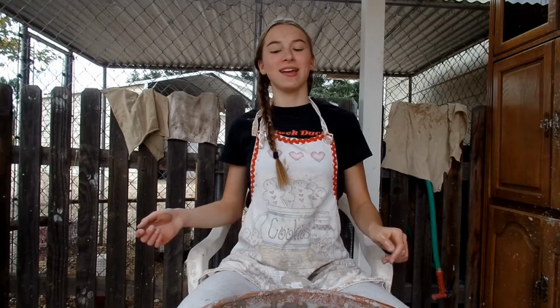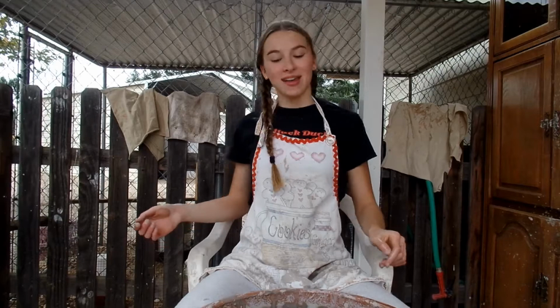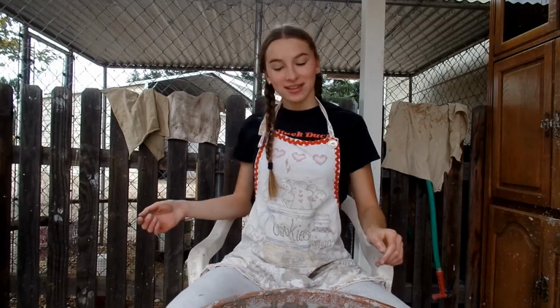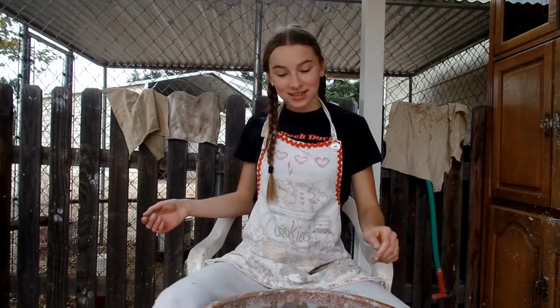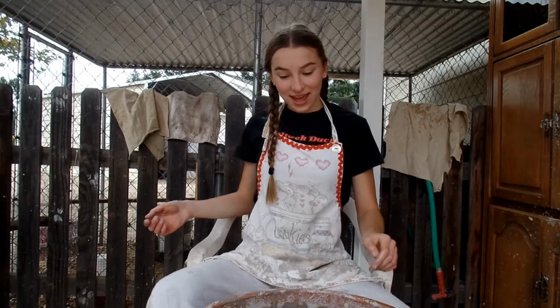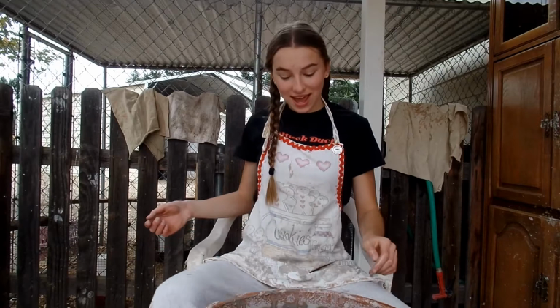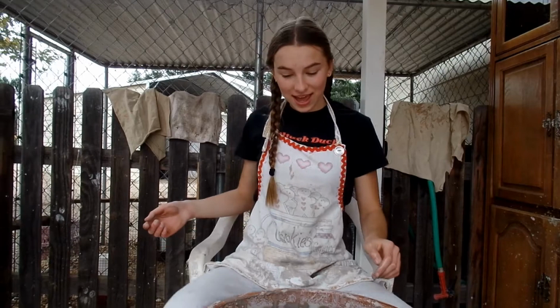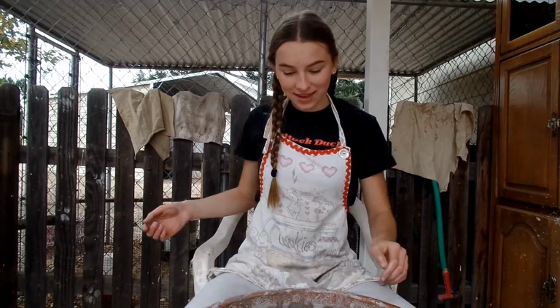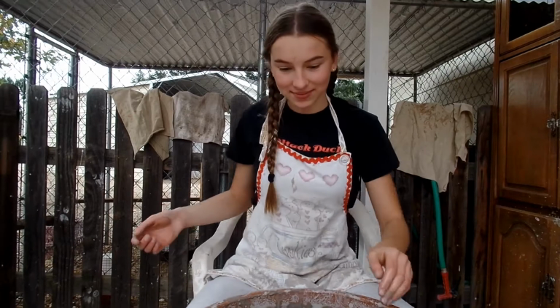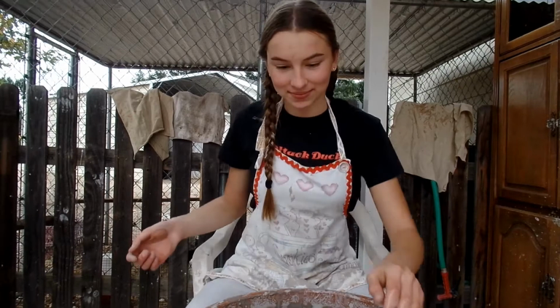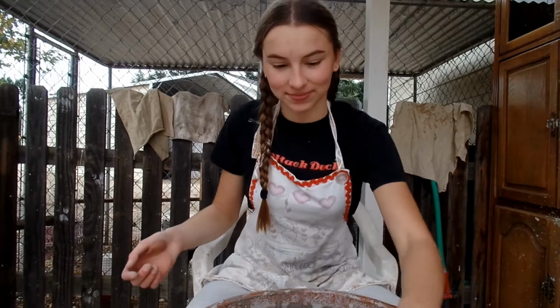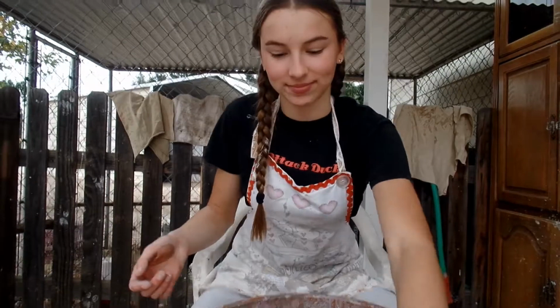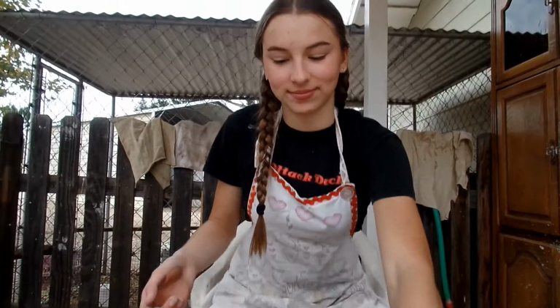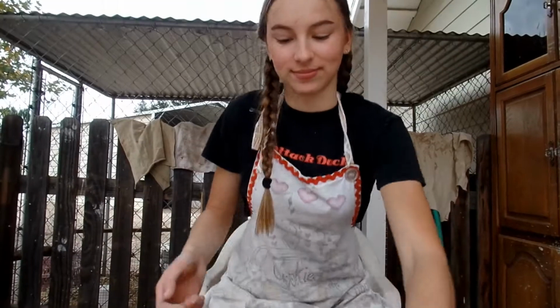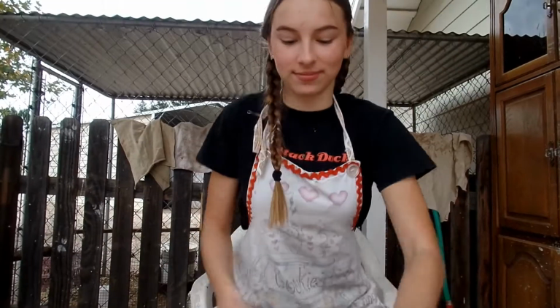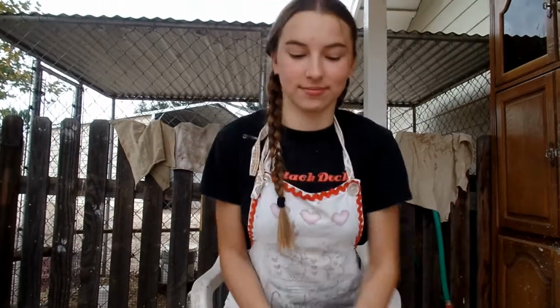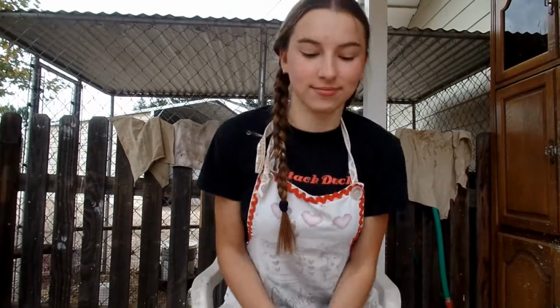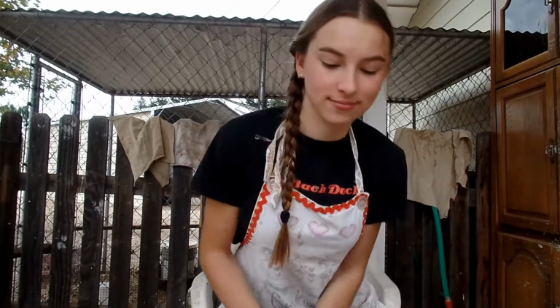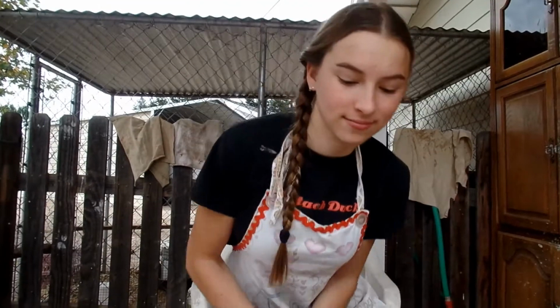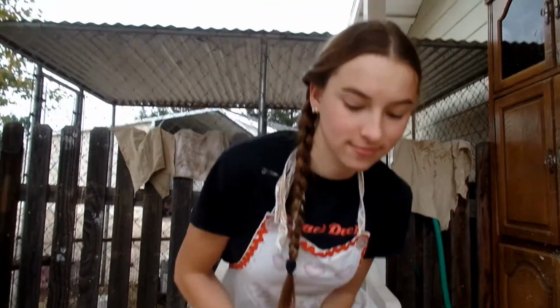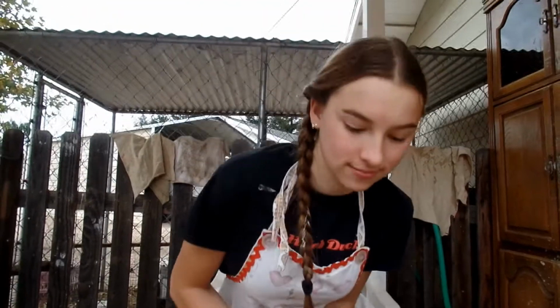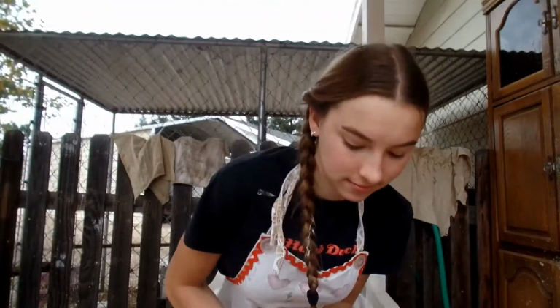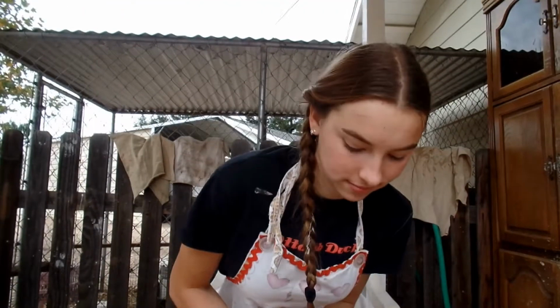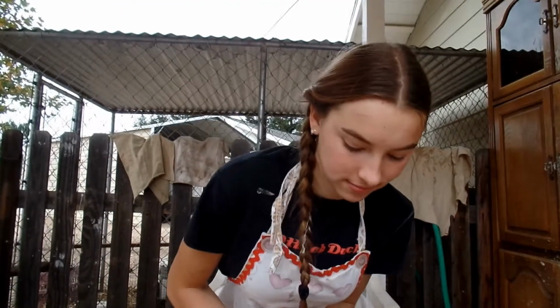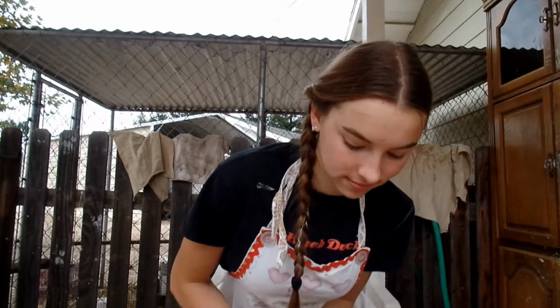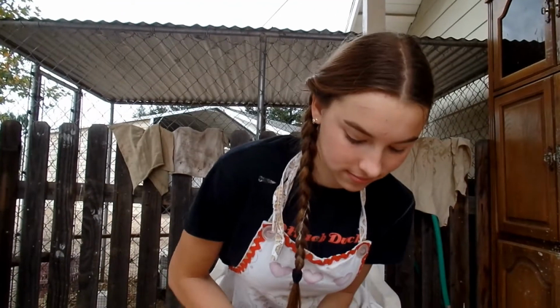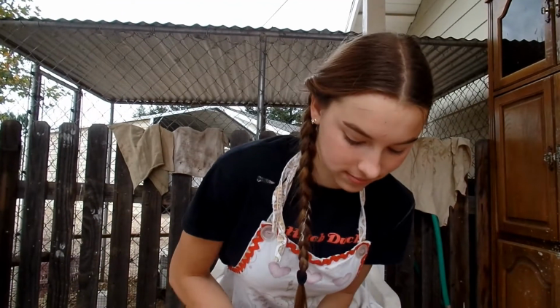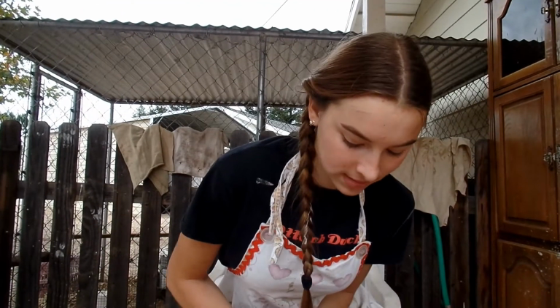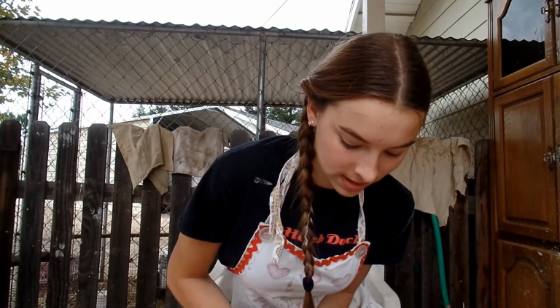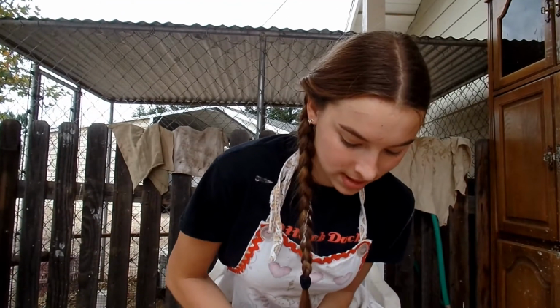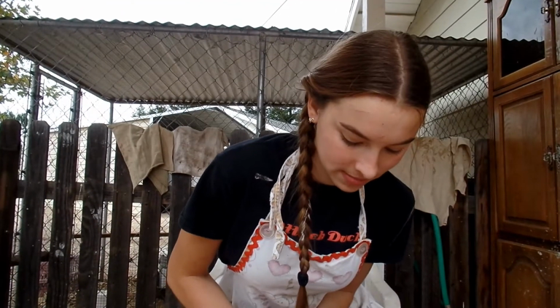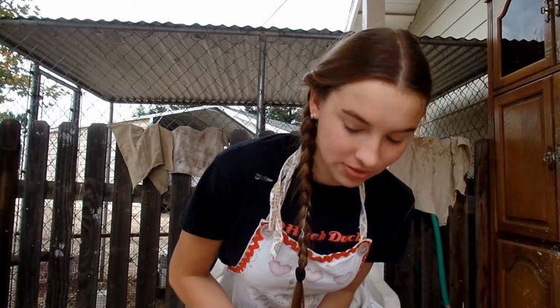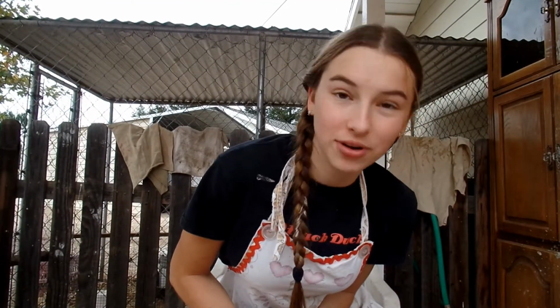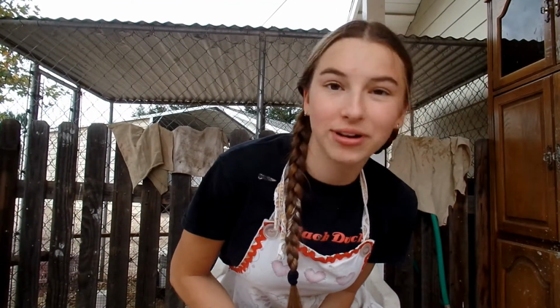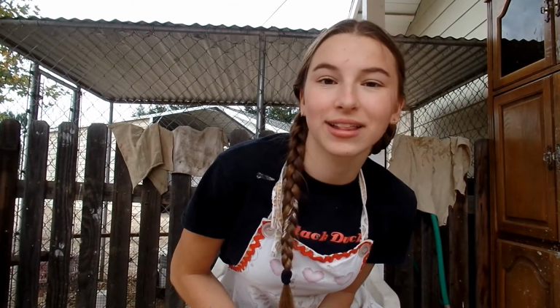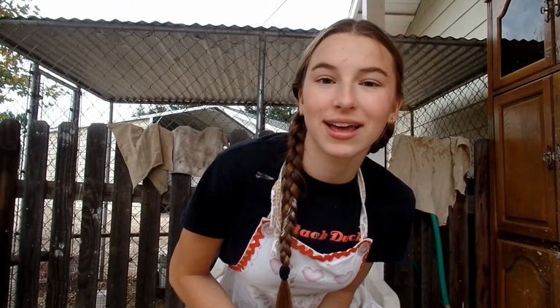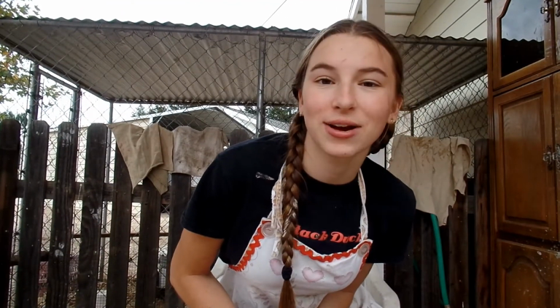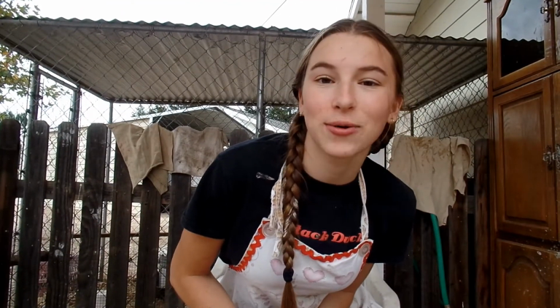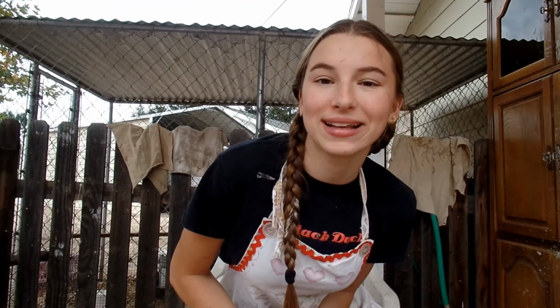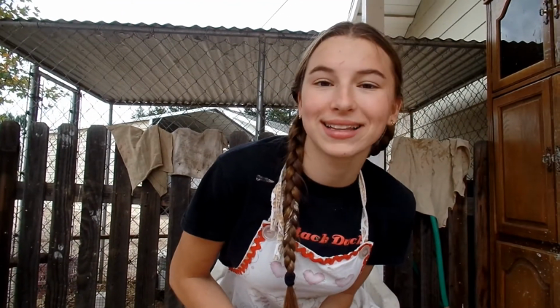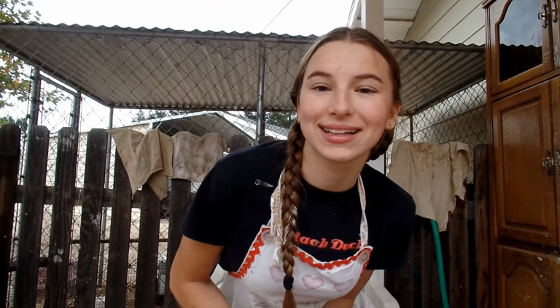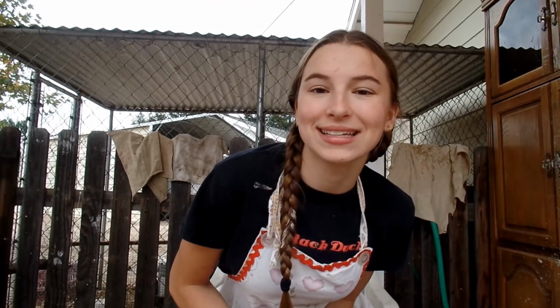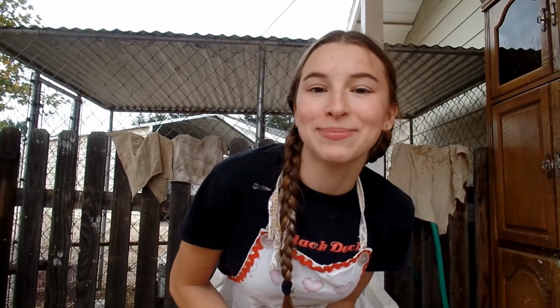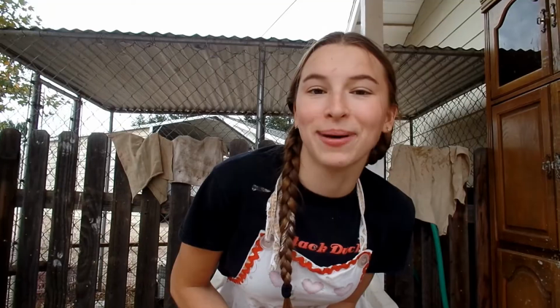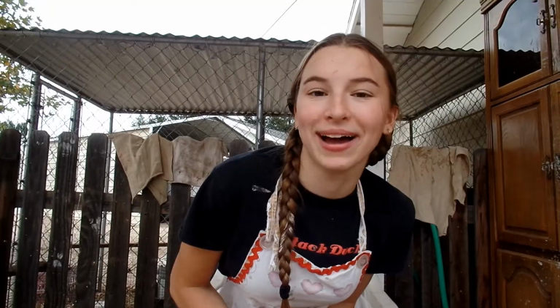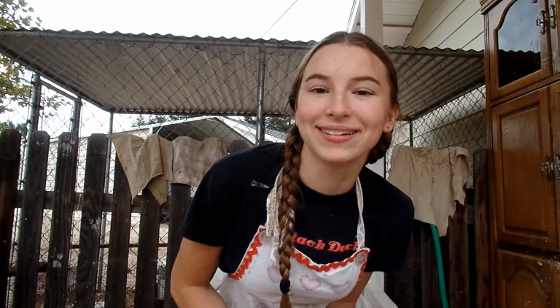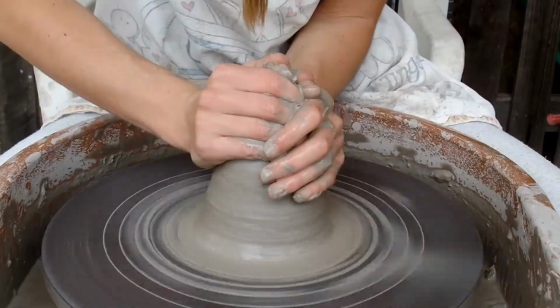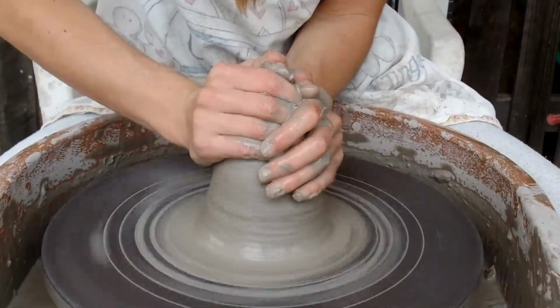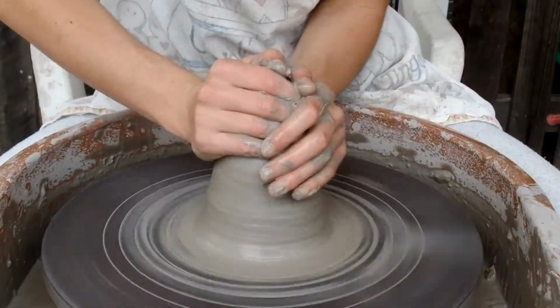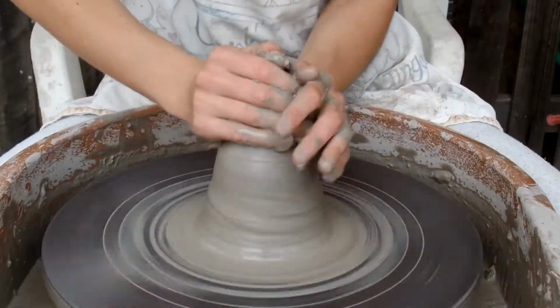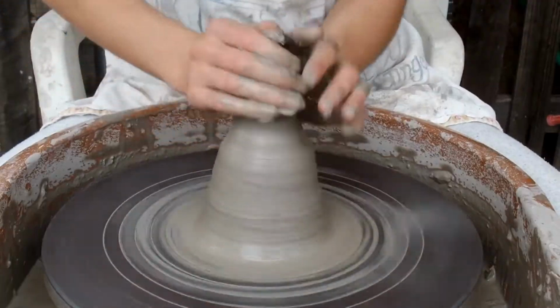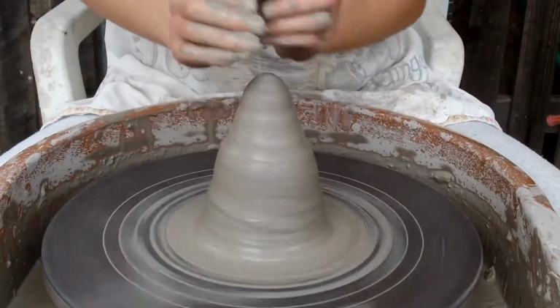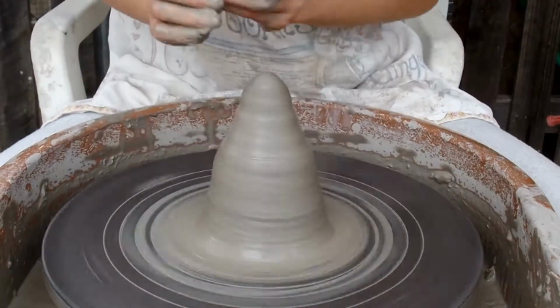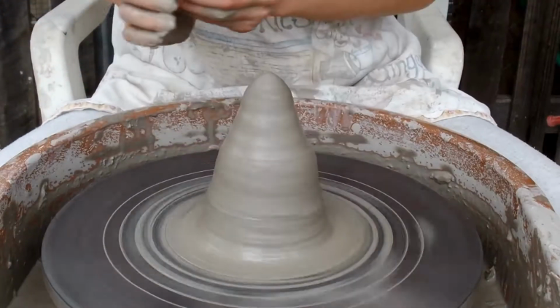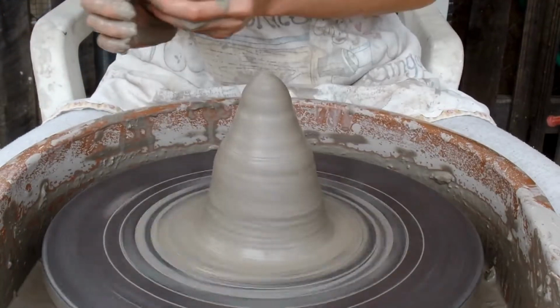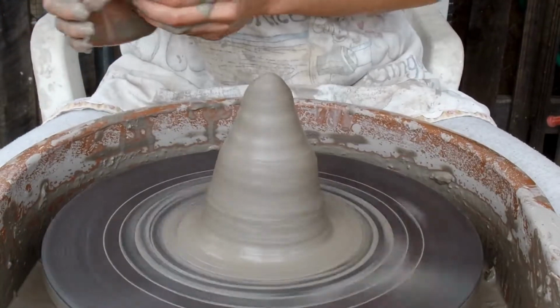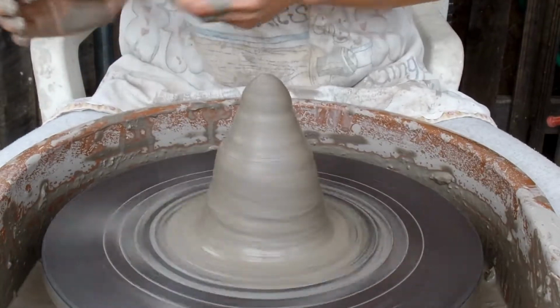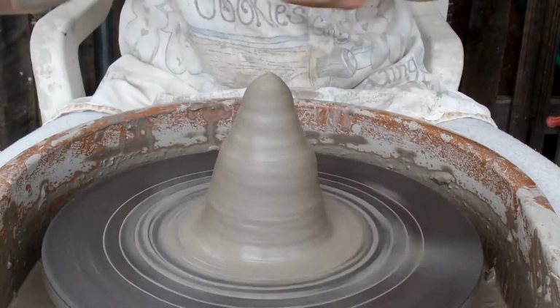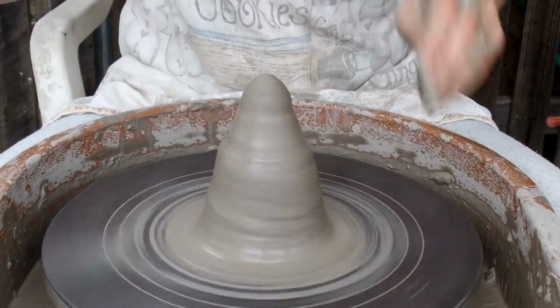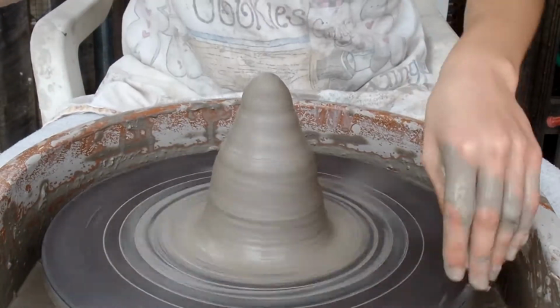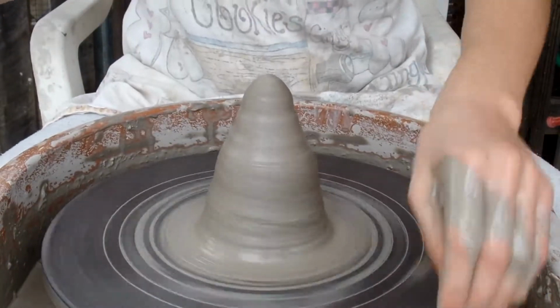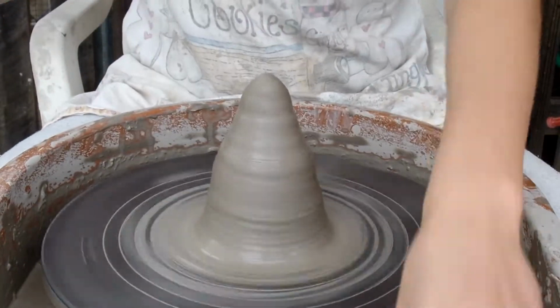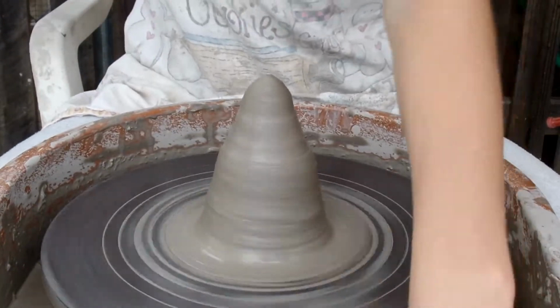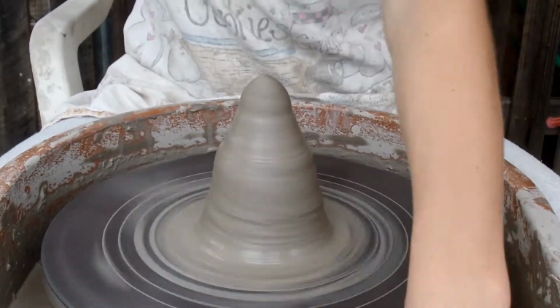Today, I'm going to be throwing a quaint little teapot, and it's going to be glazed at the end of this video.